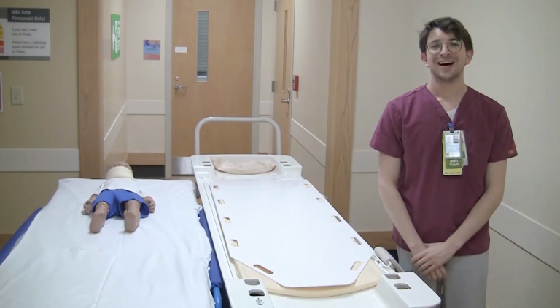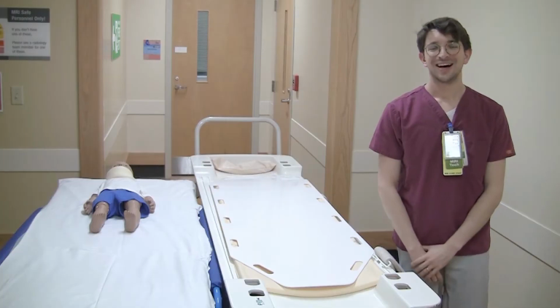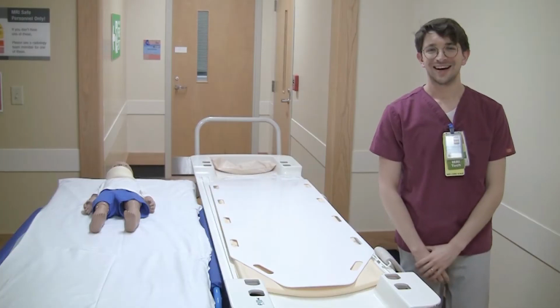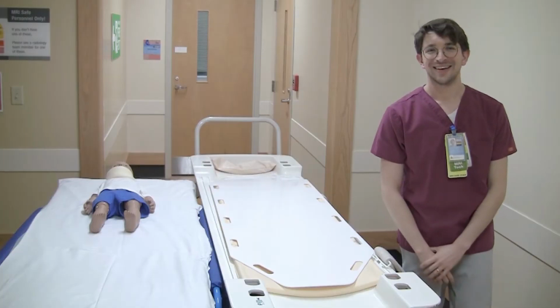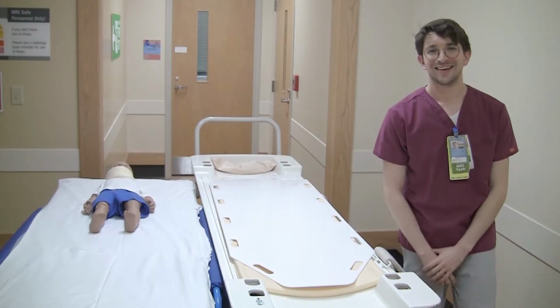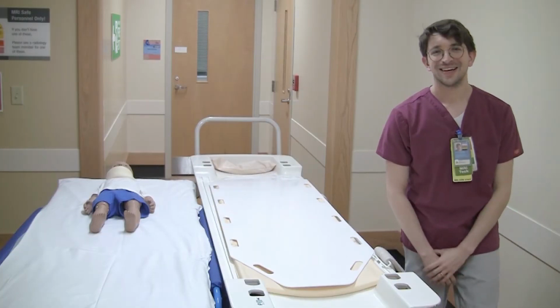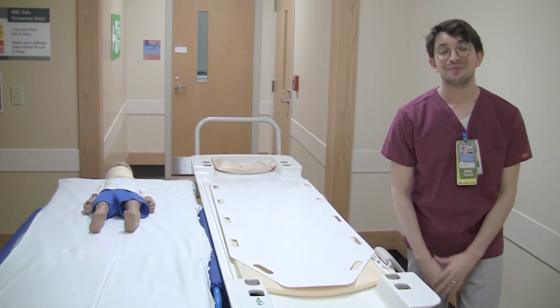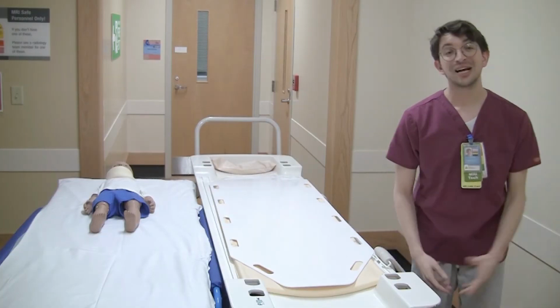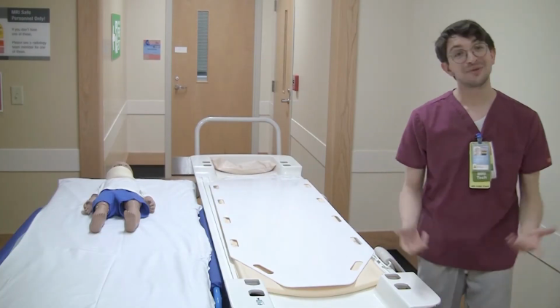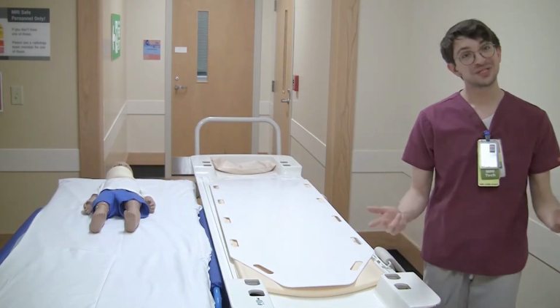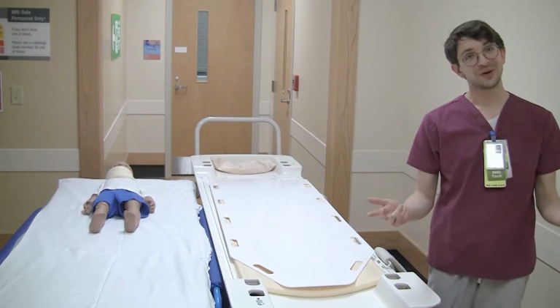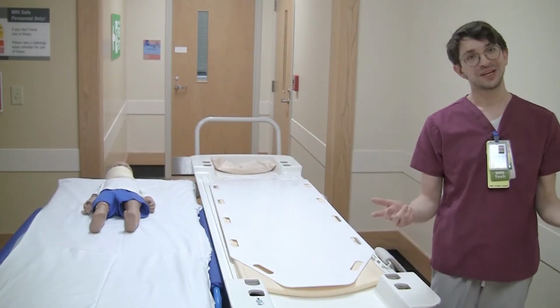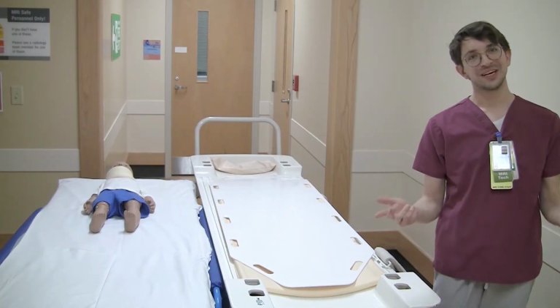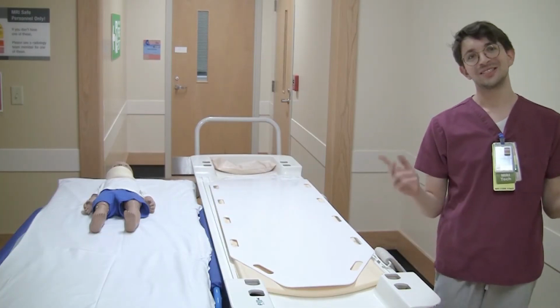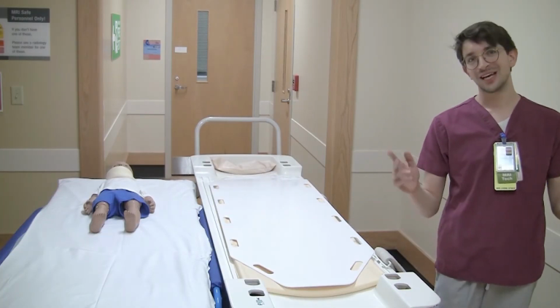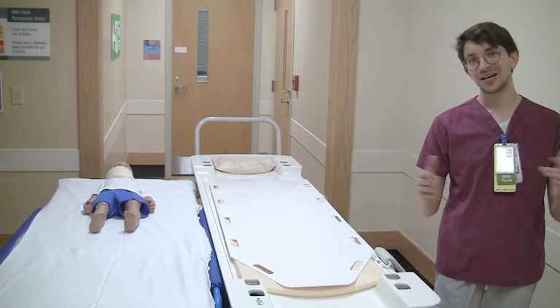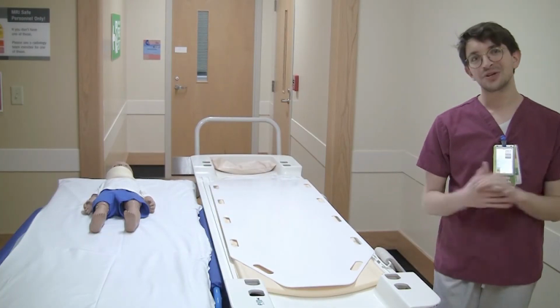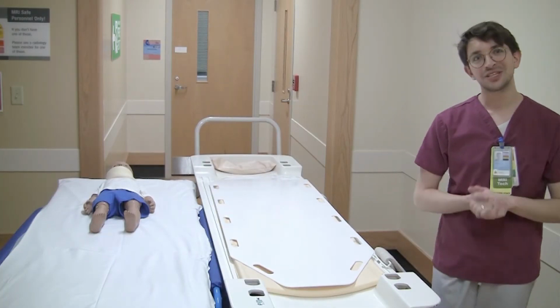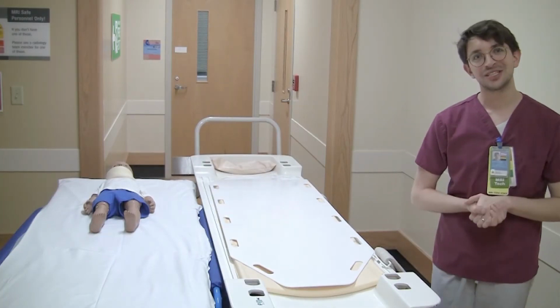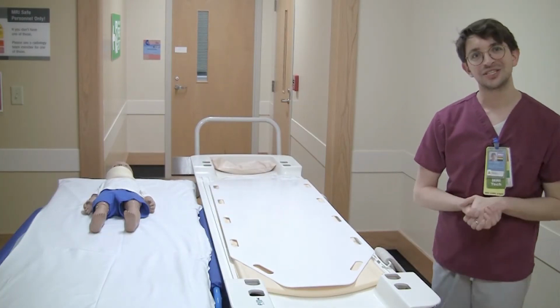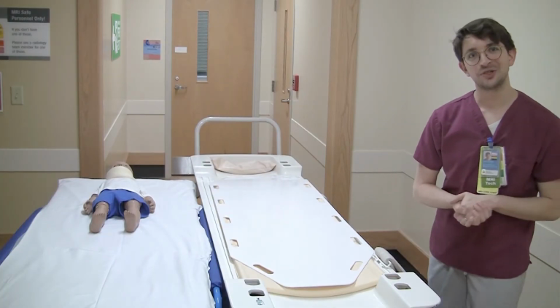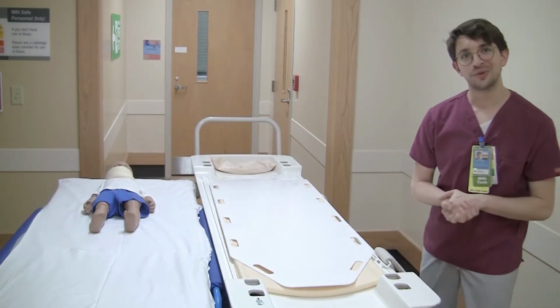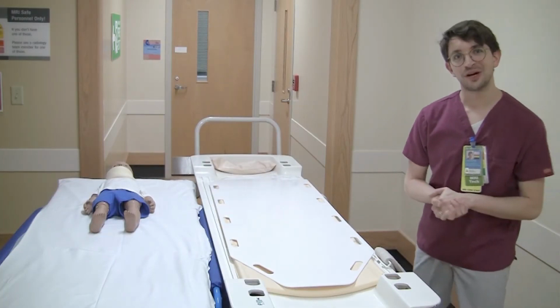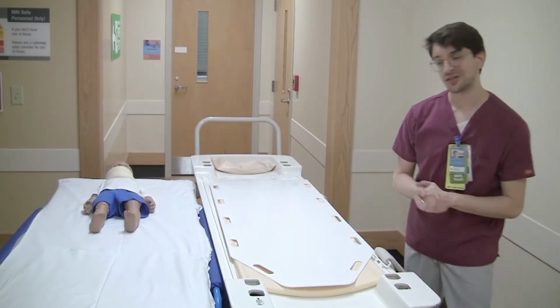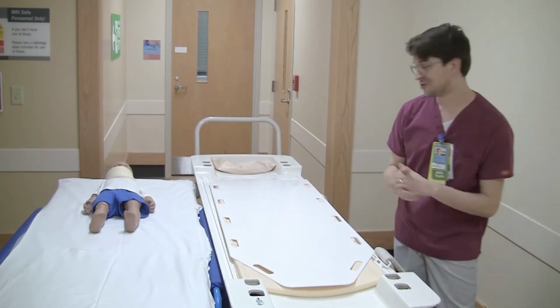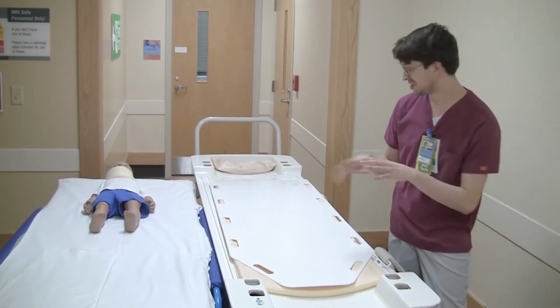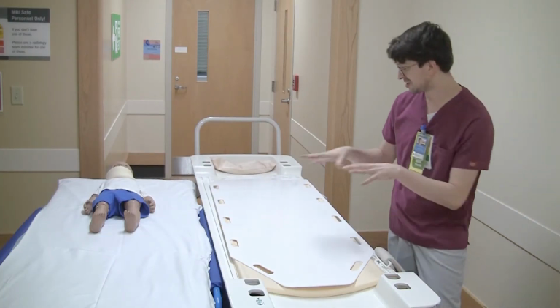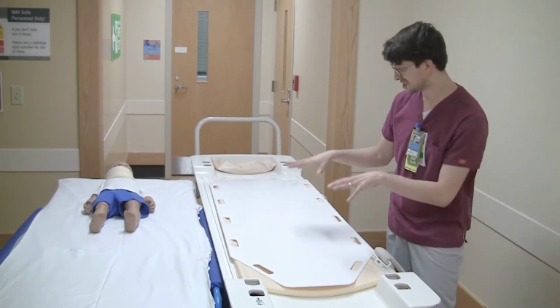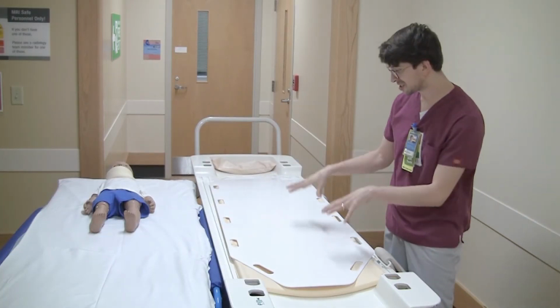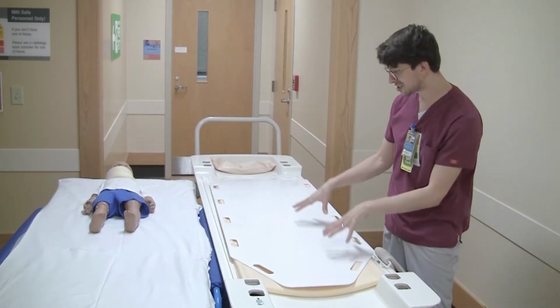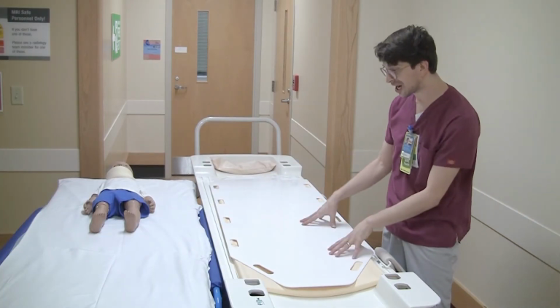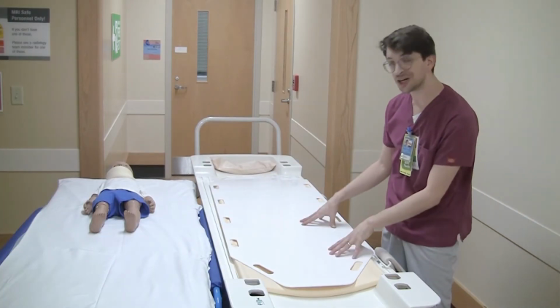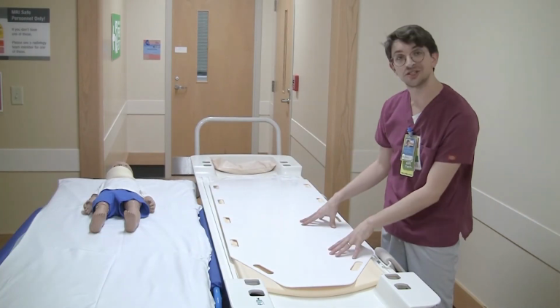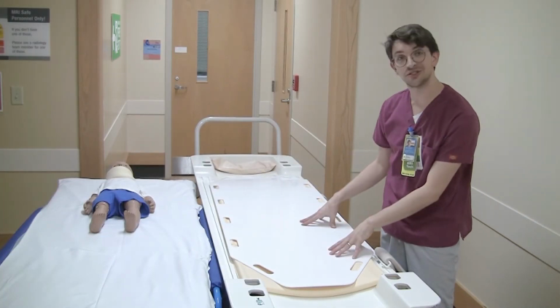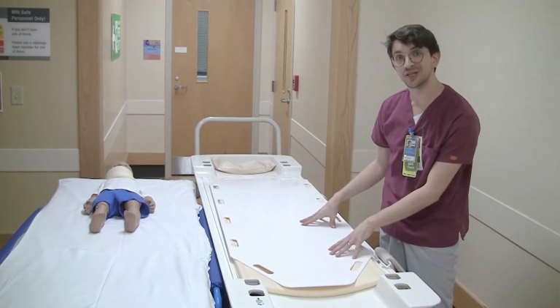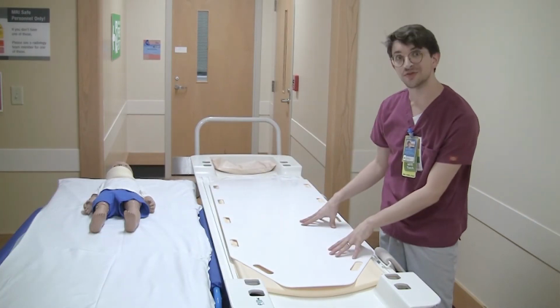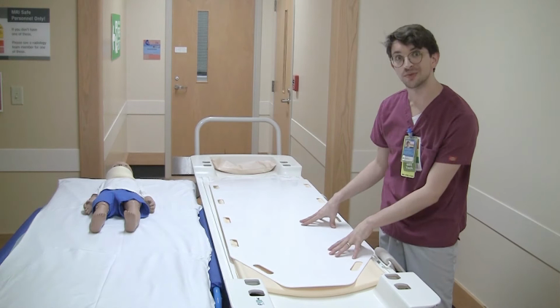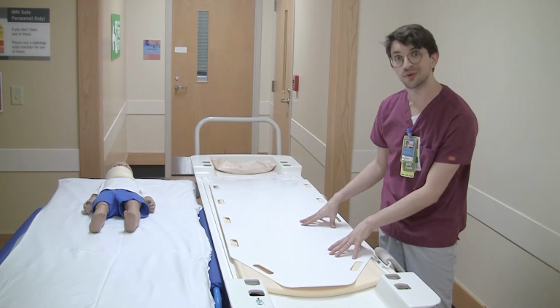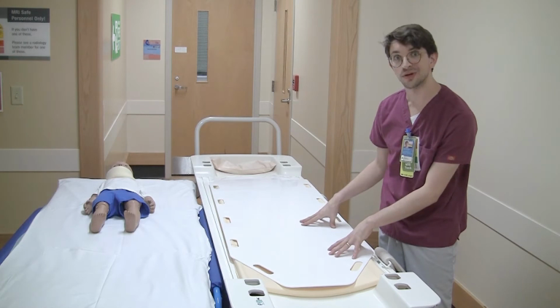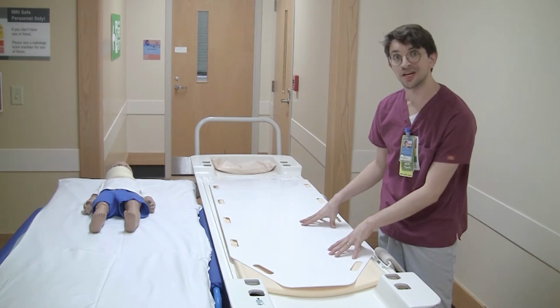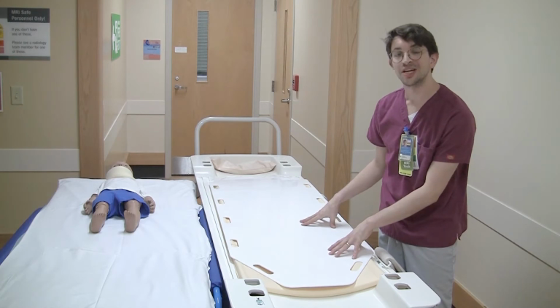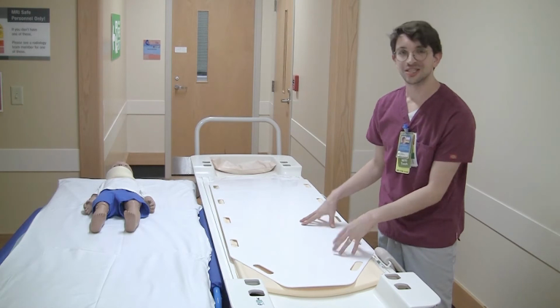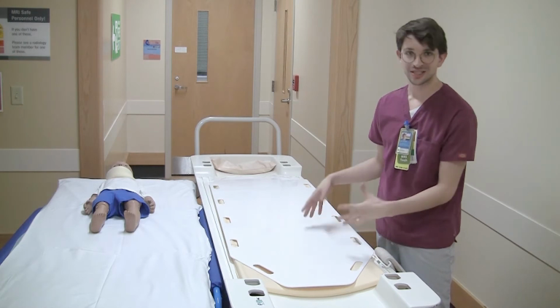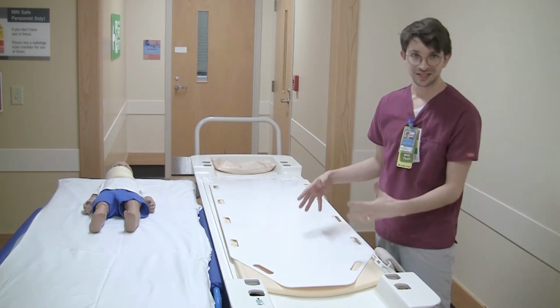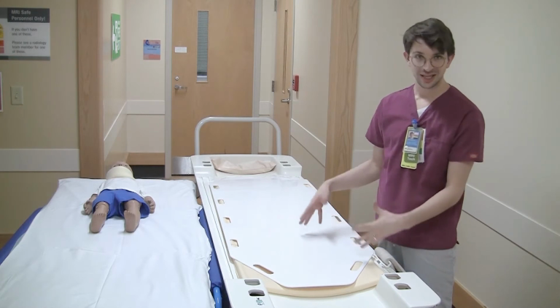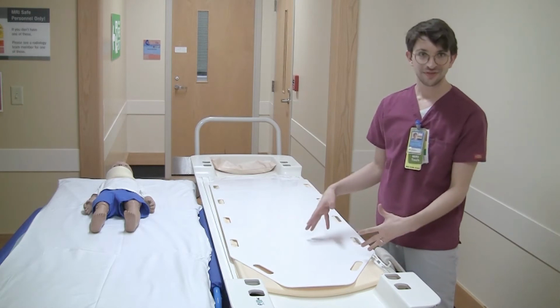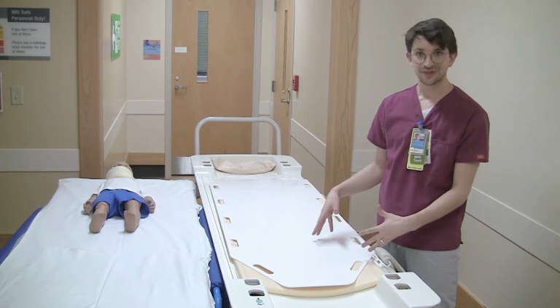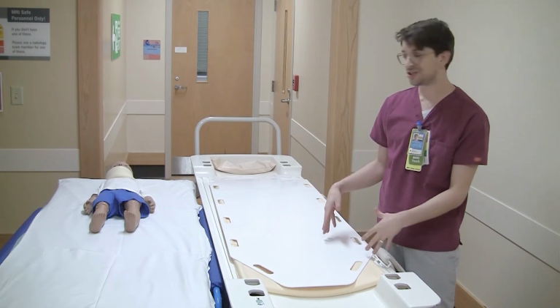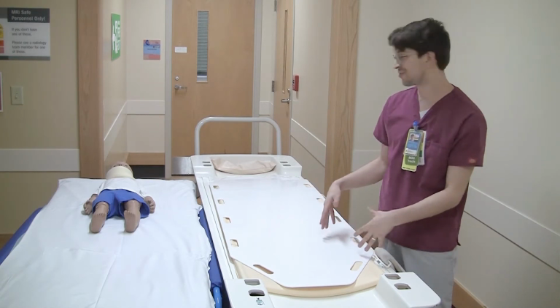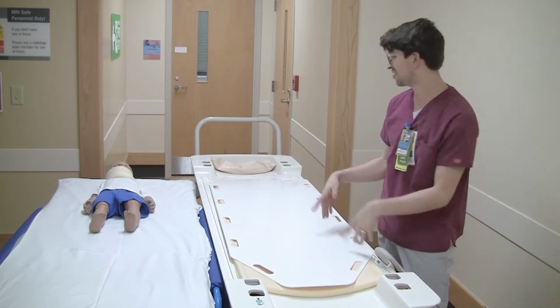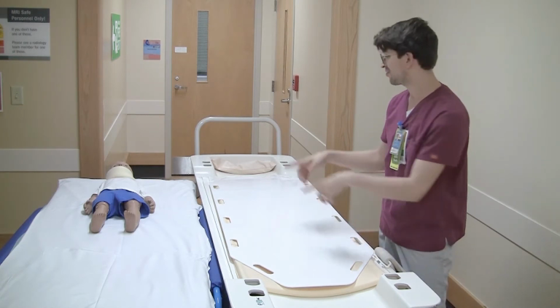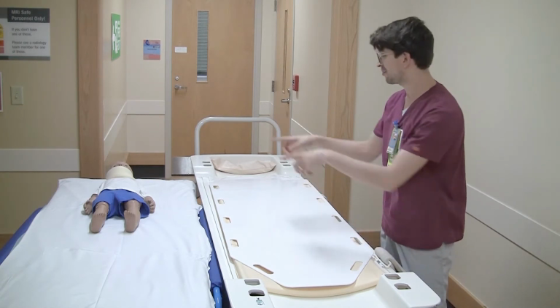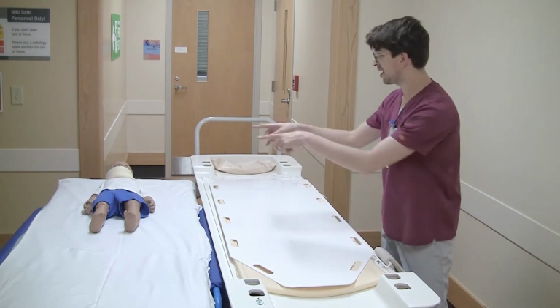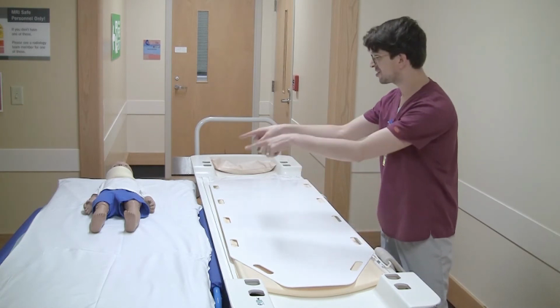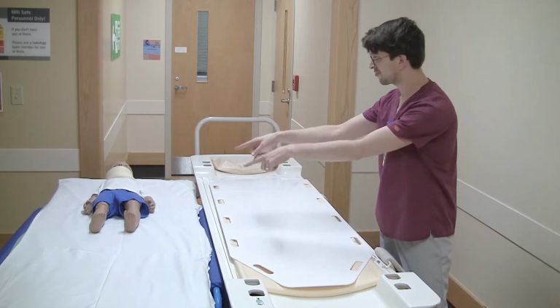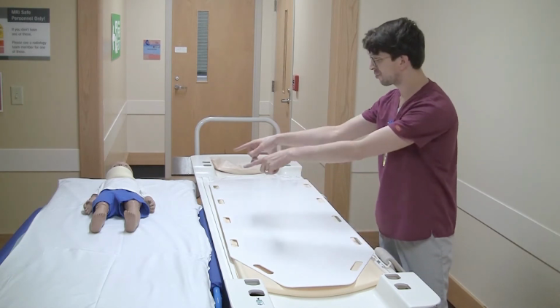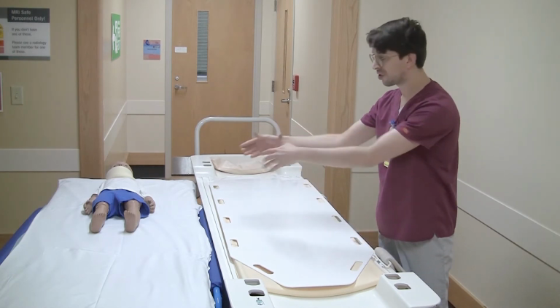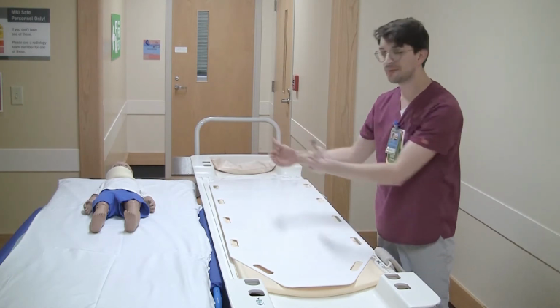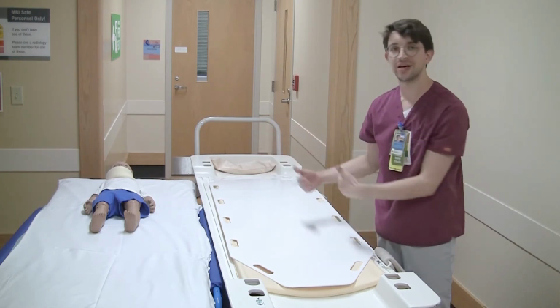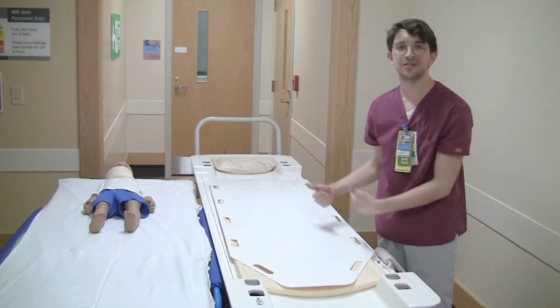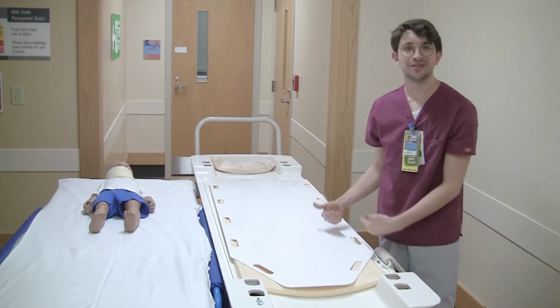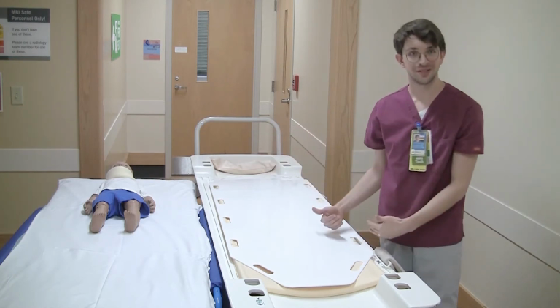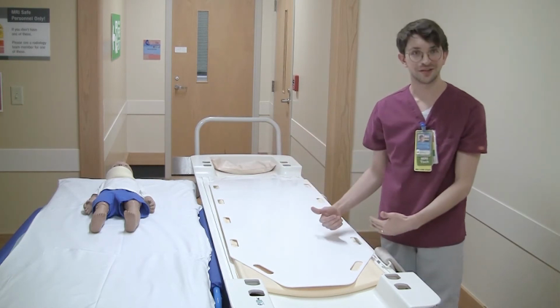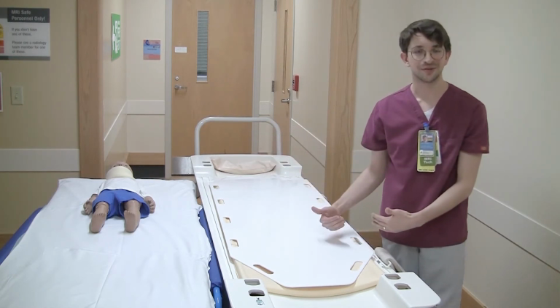Hi, my name is Tony and today I'm going to teach you about using the slider transfer board to safely transfer a patient from one bed to the other.